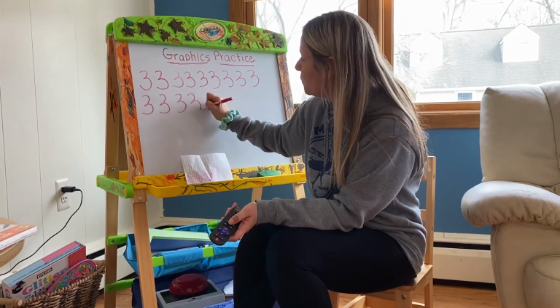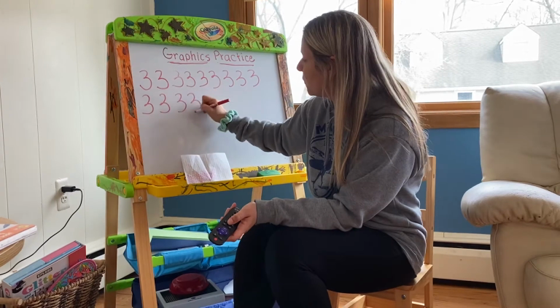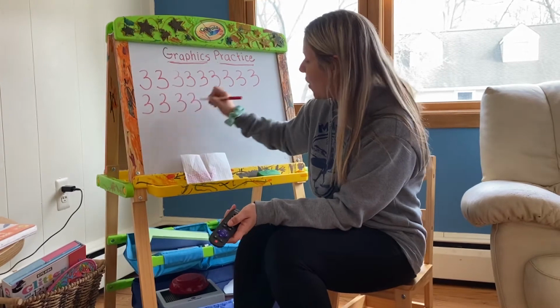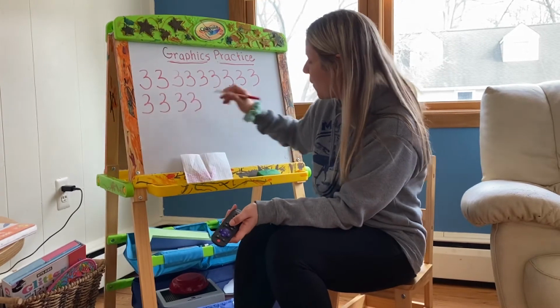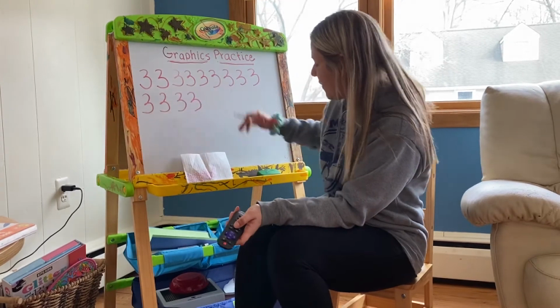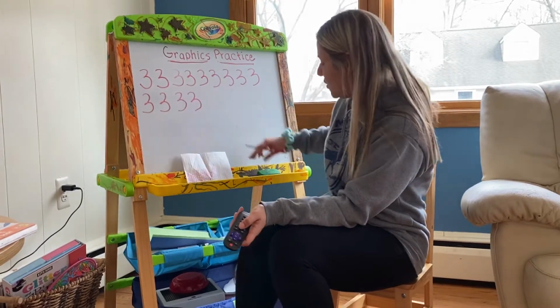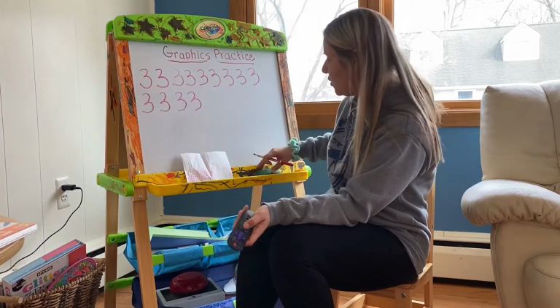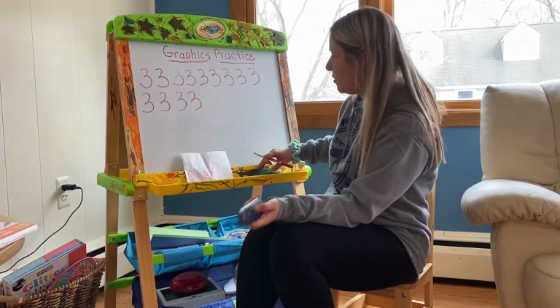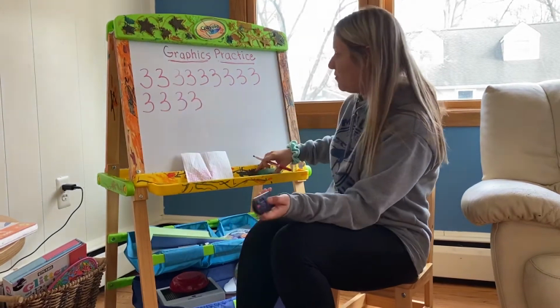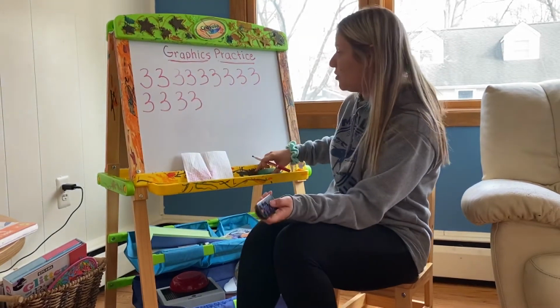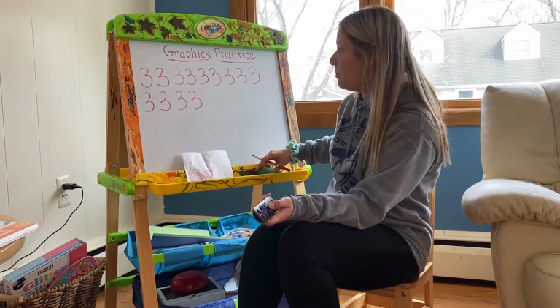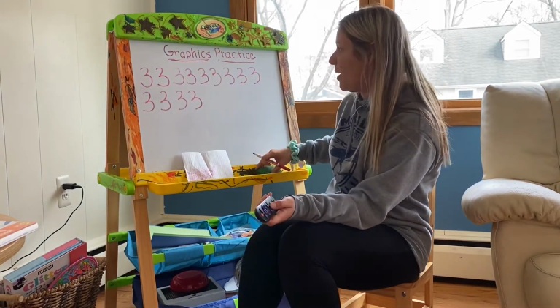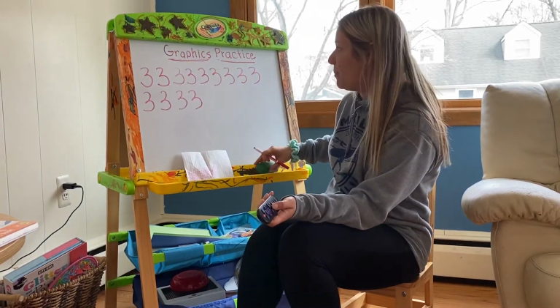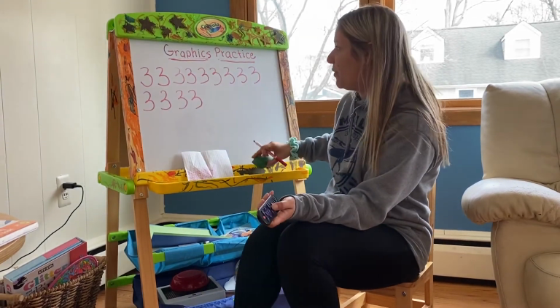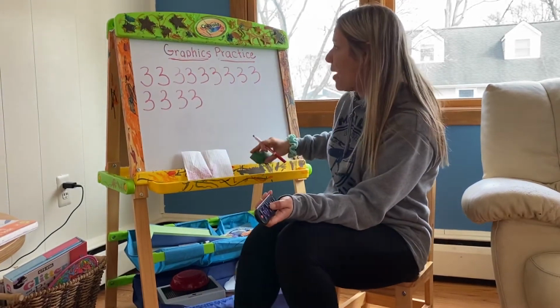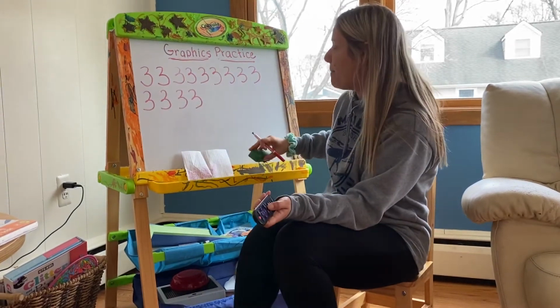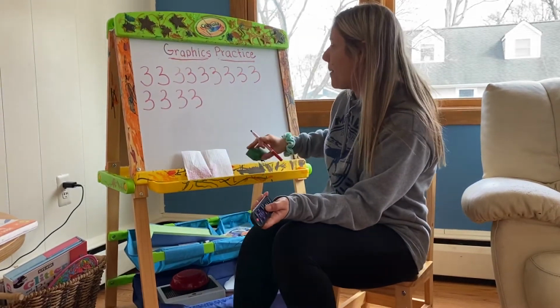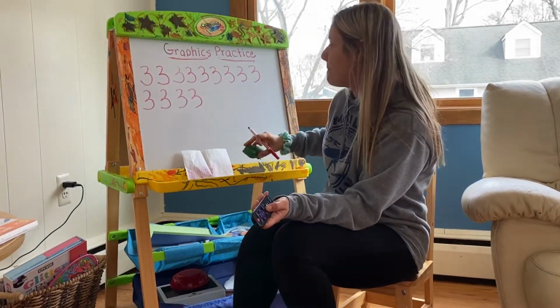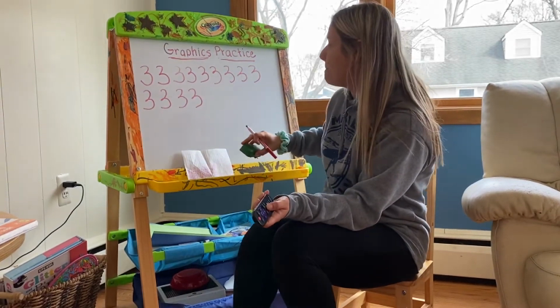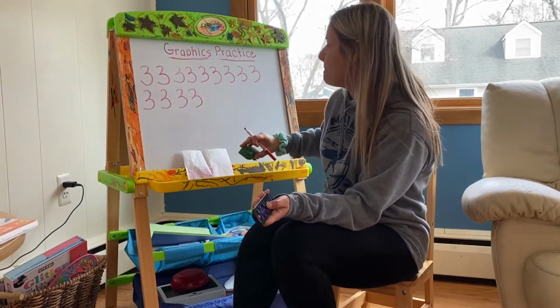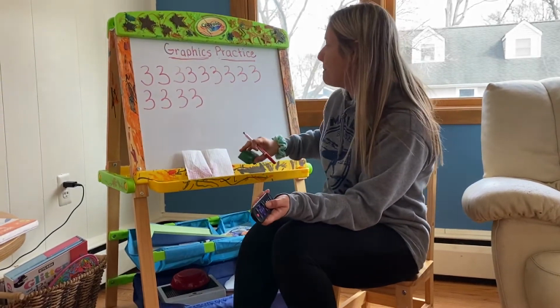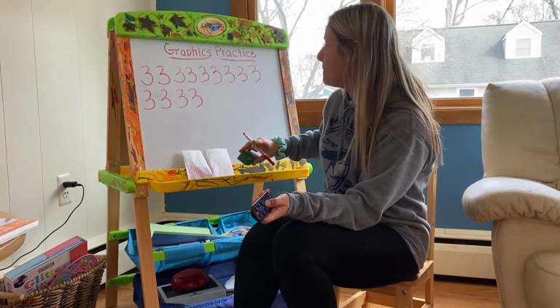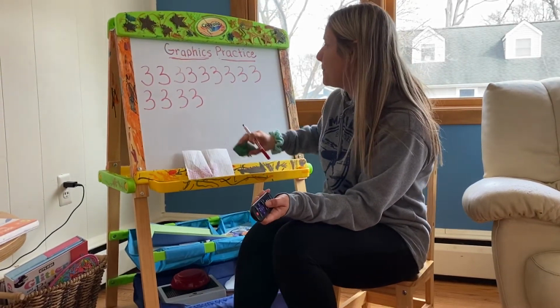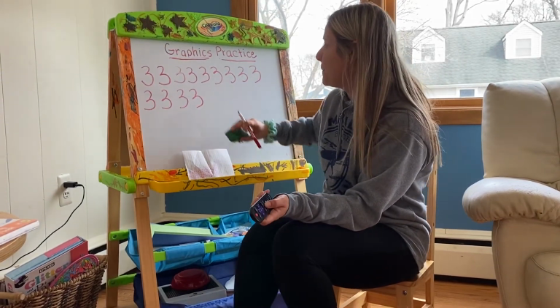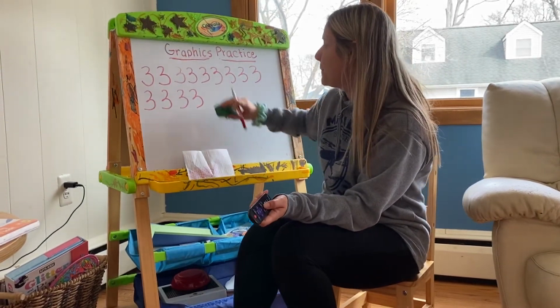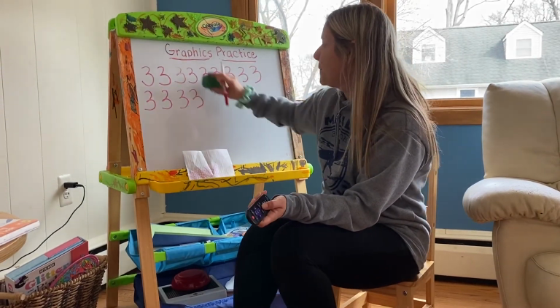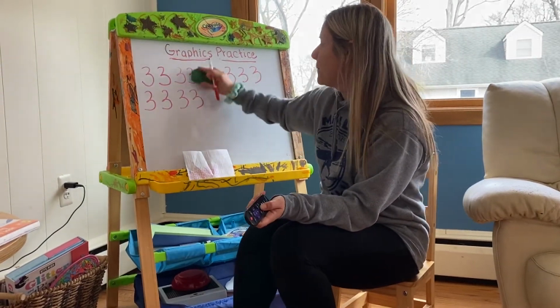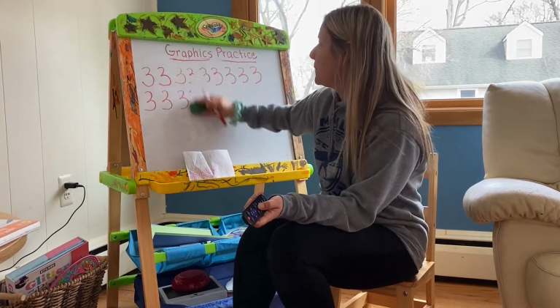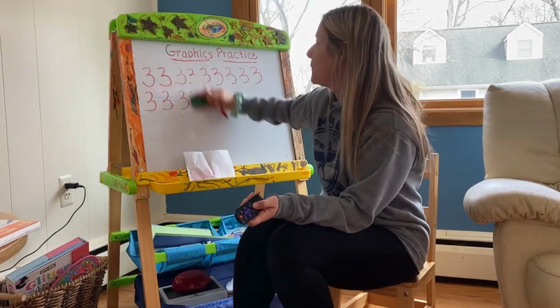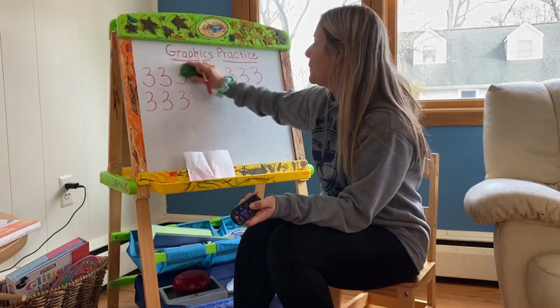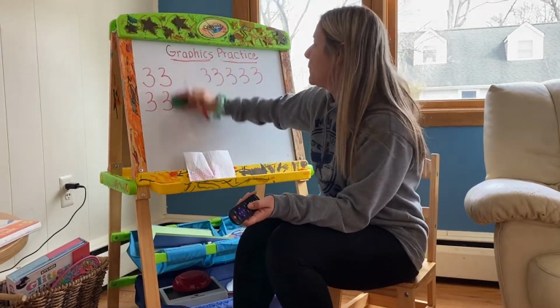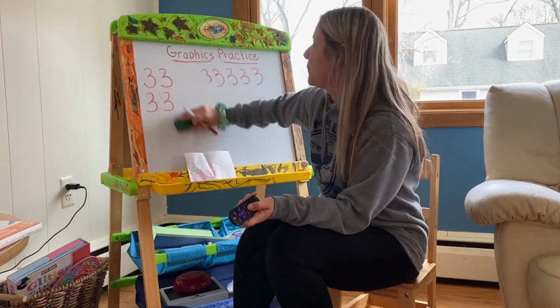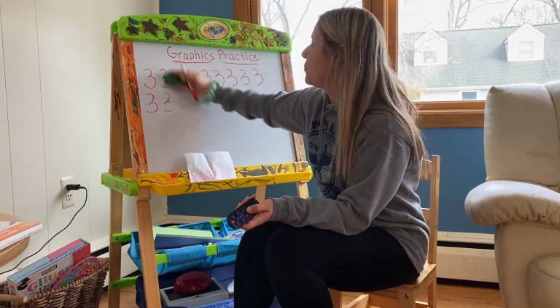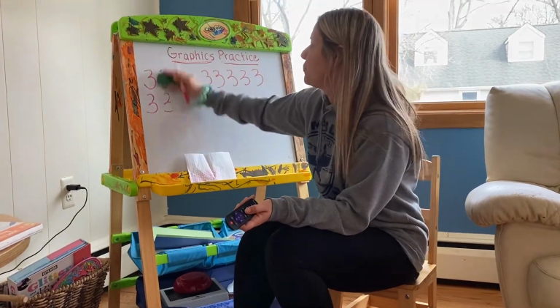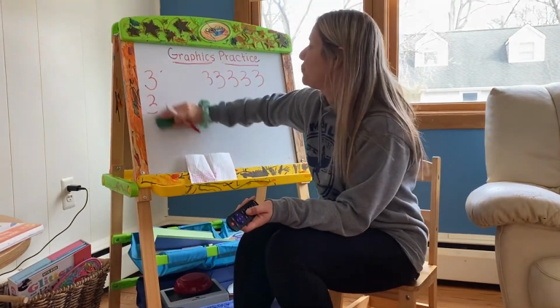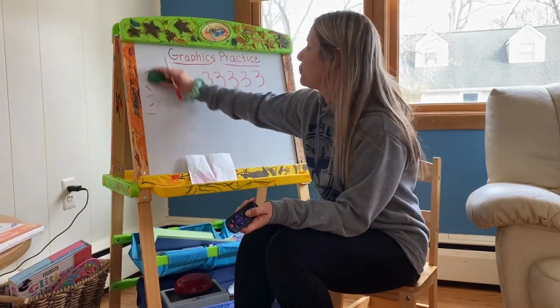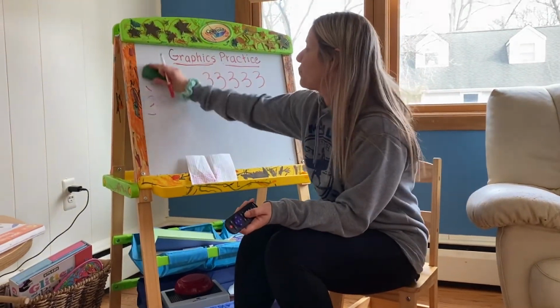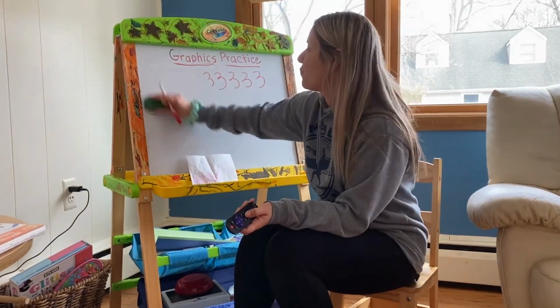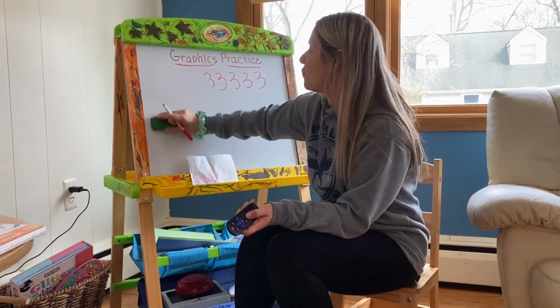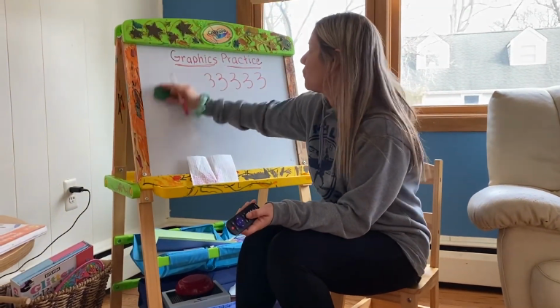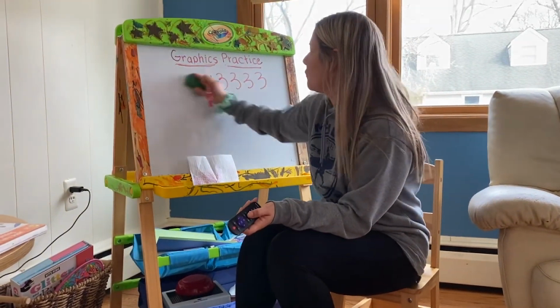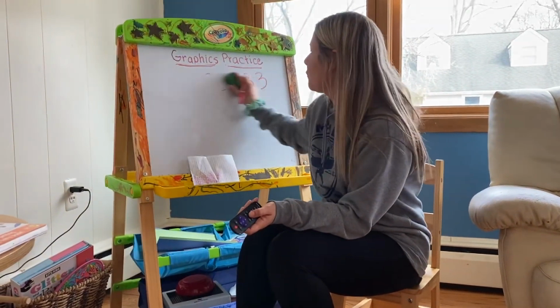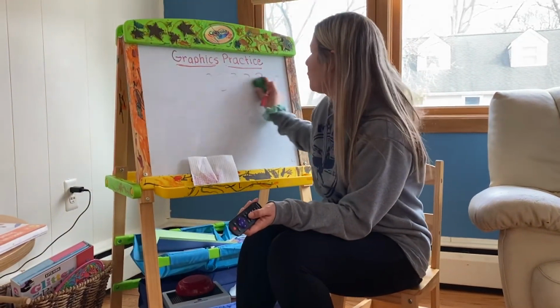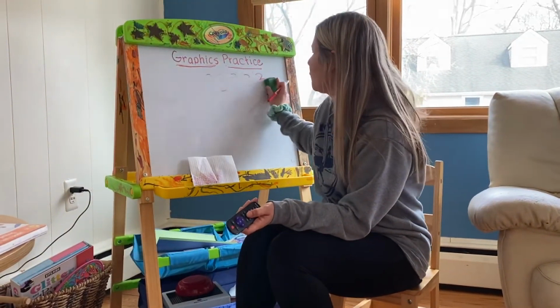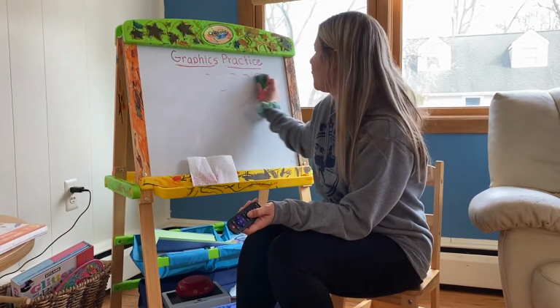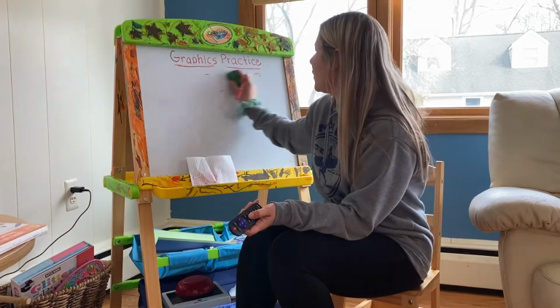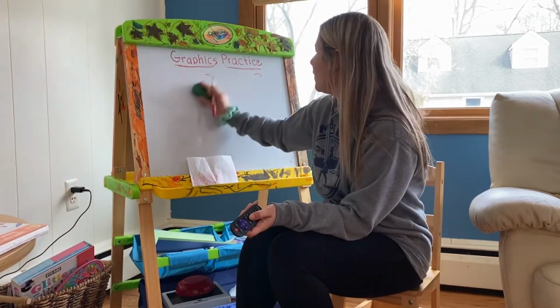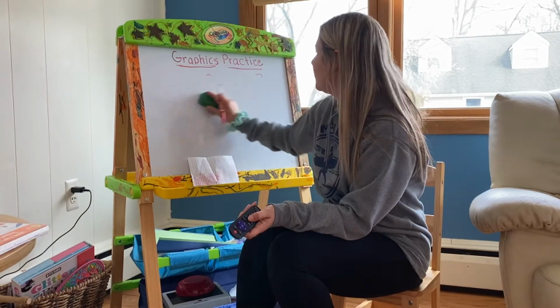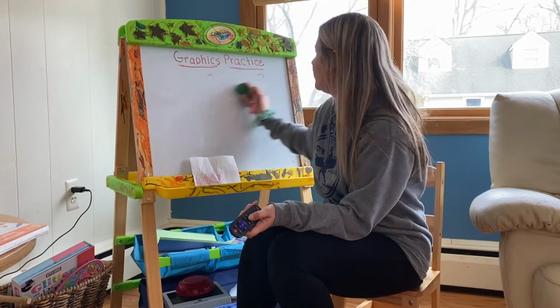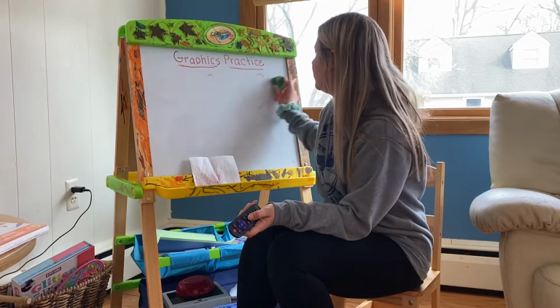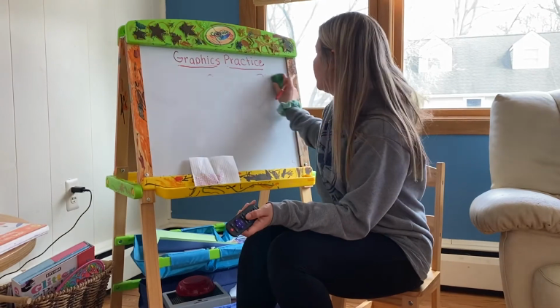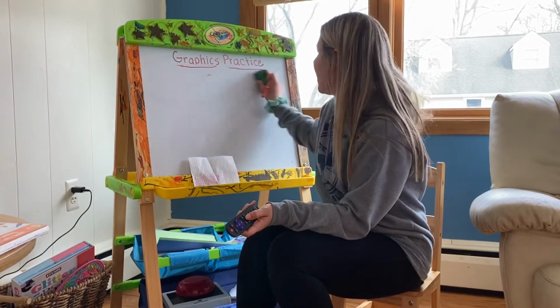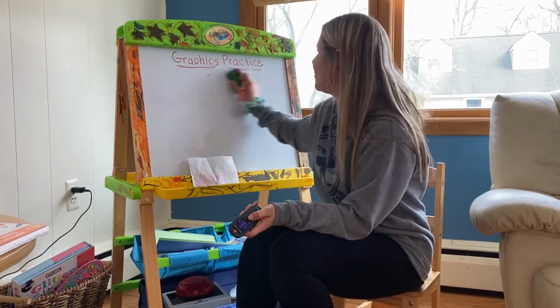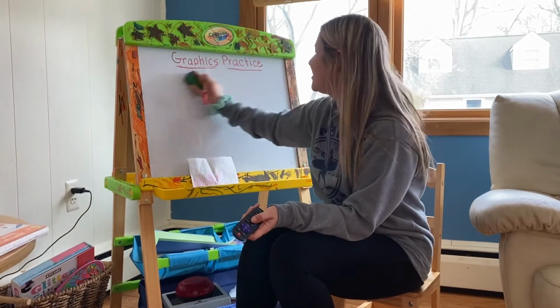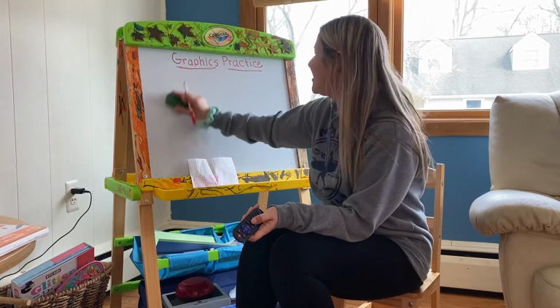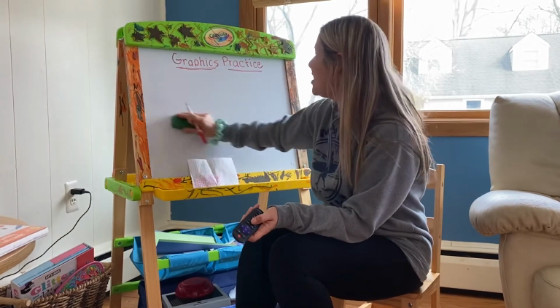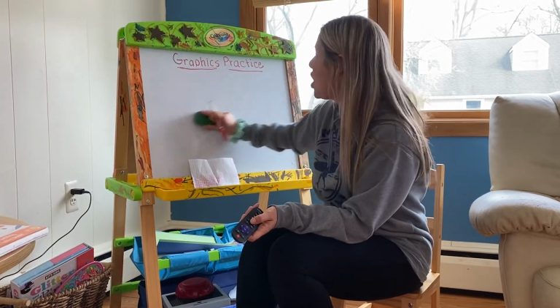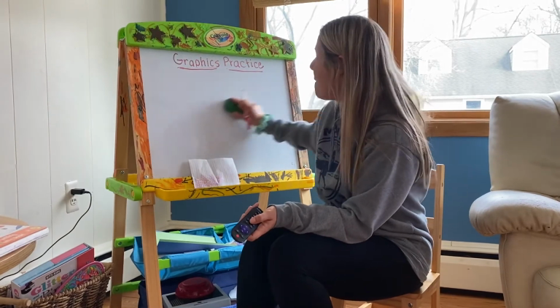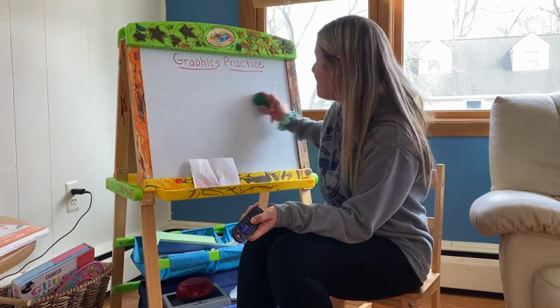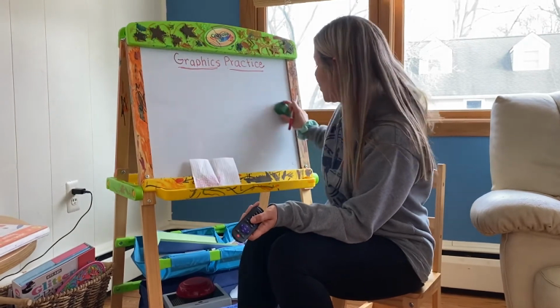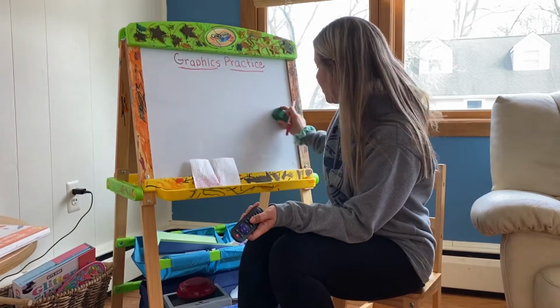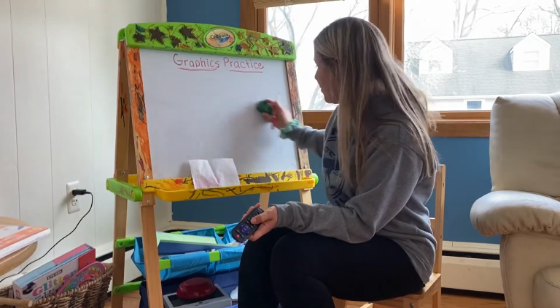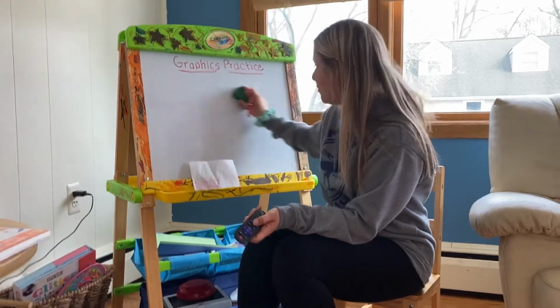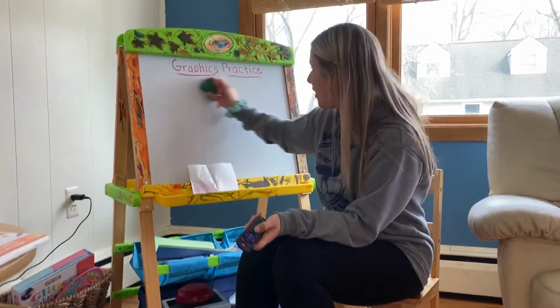Okay, then you're going to fill the paper up. That was the number three.